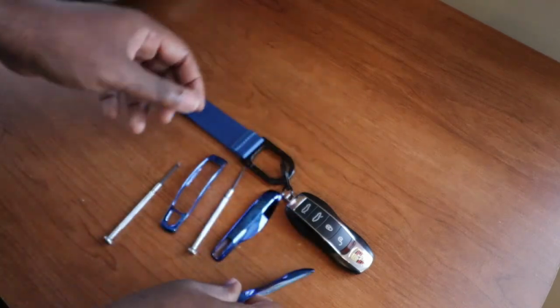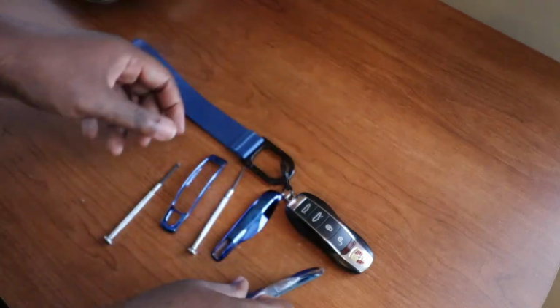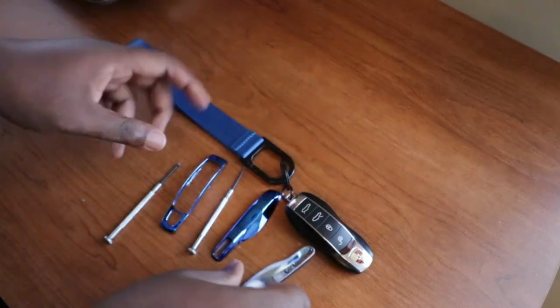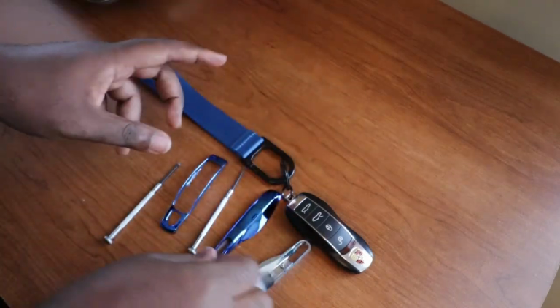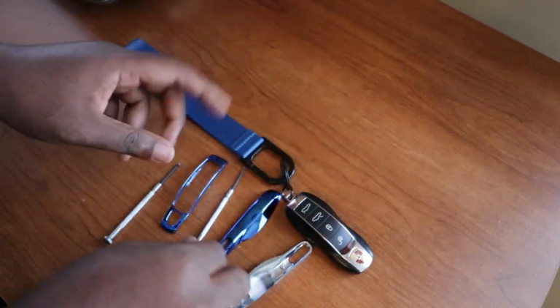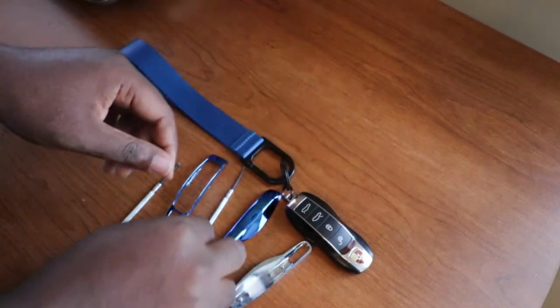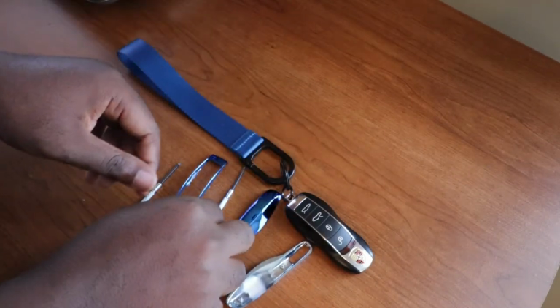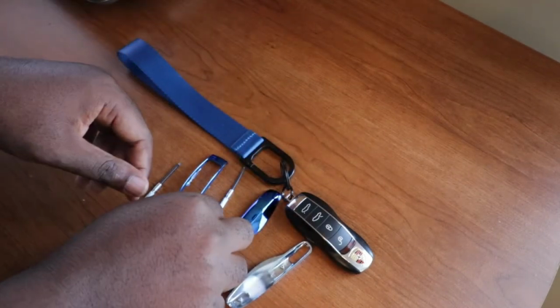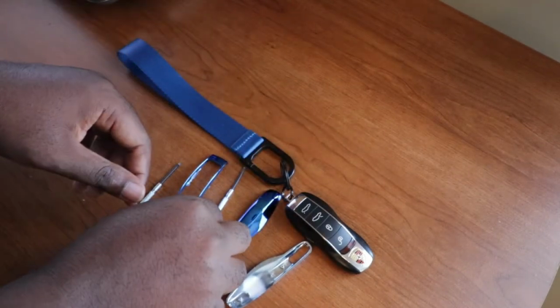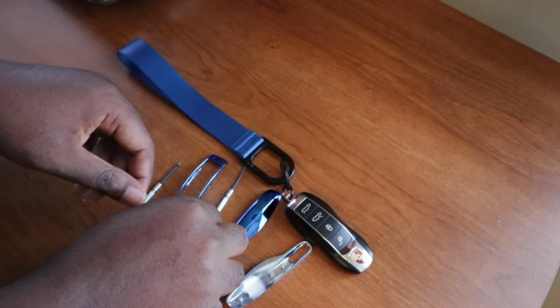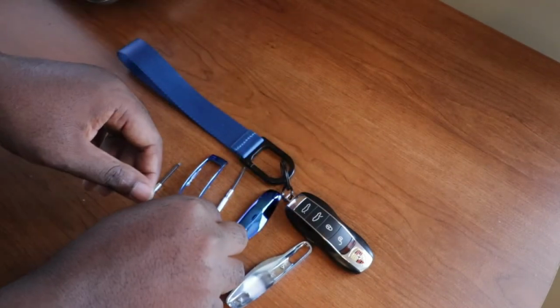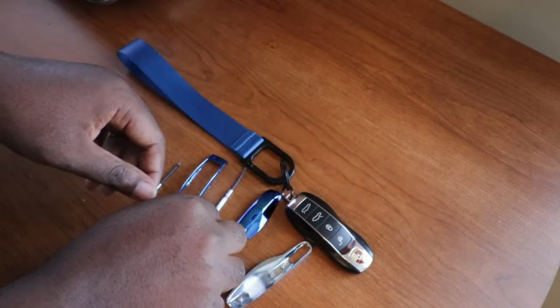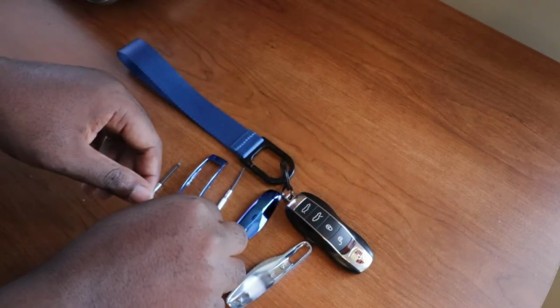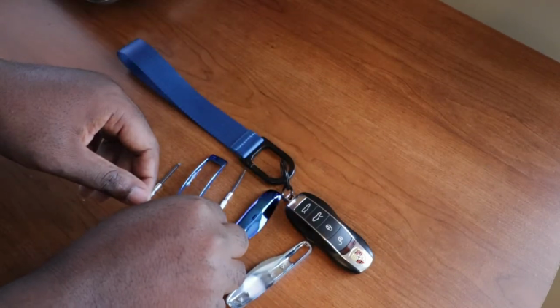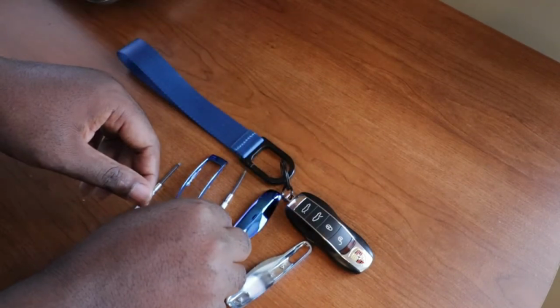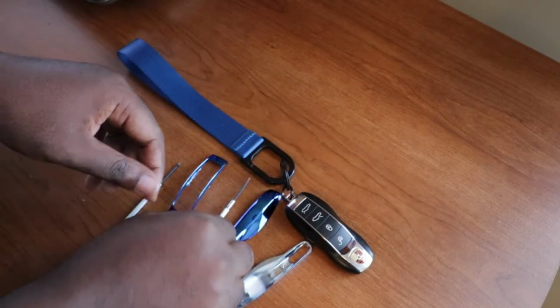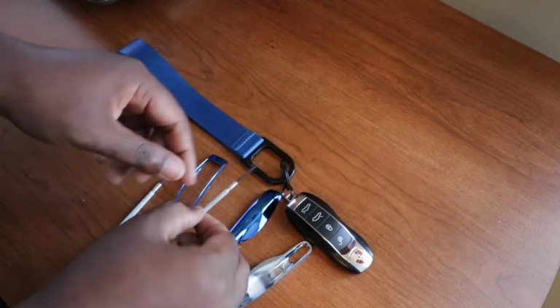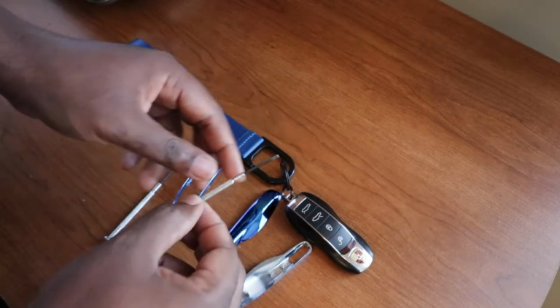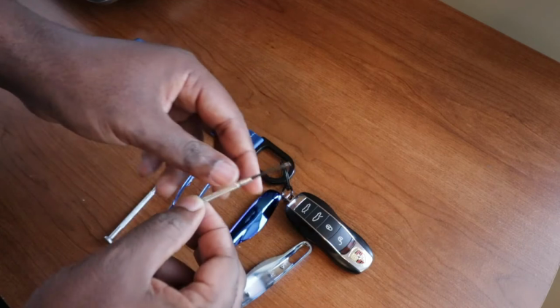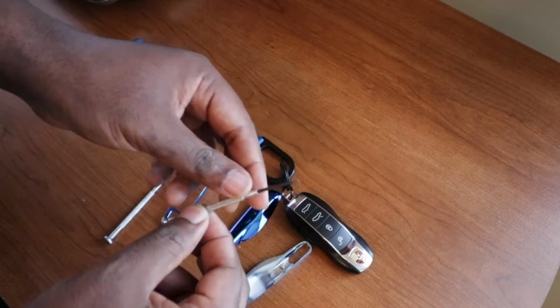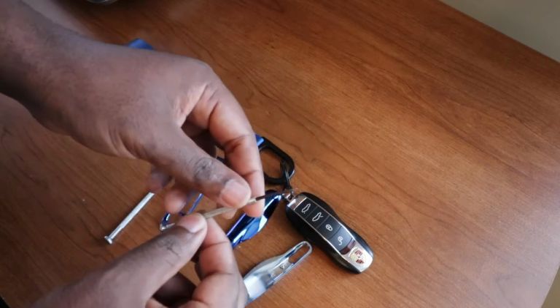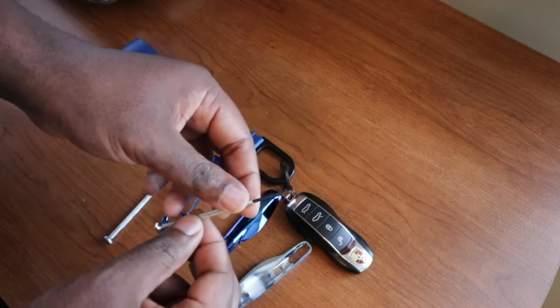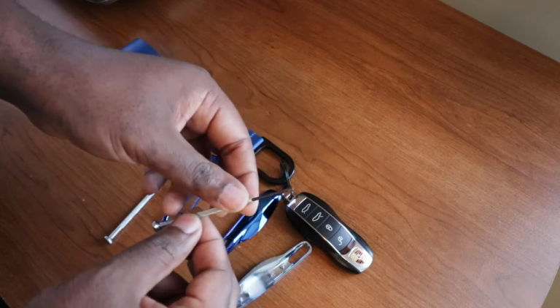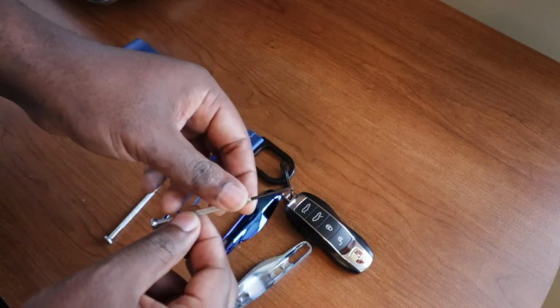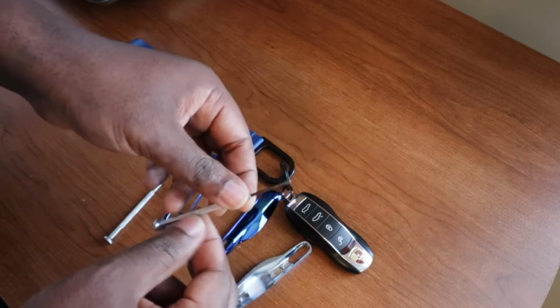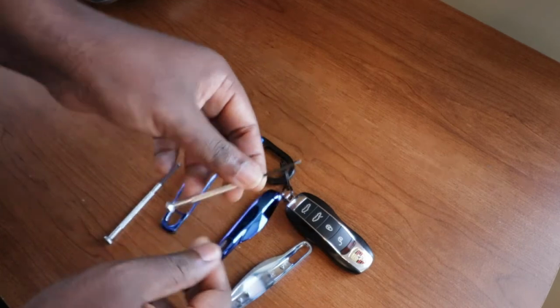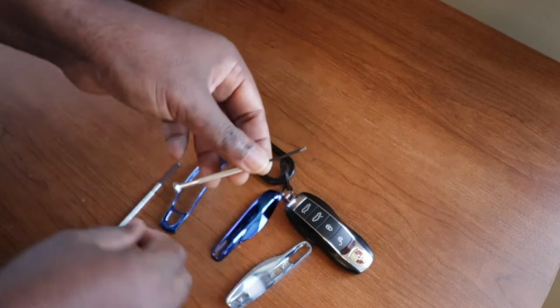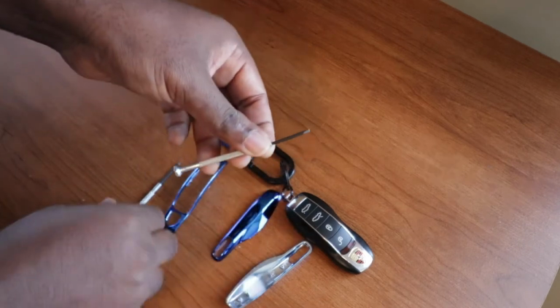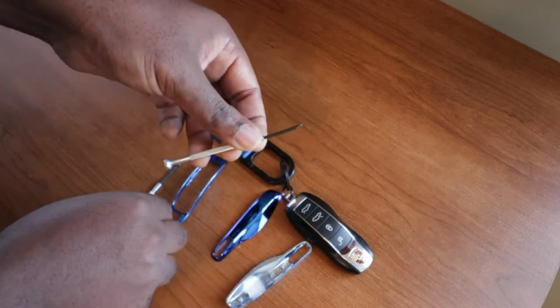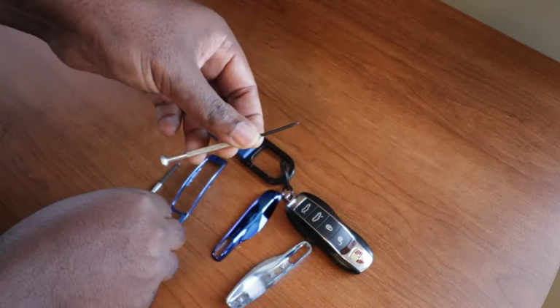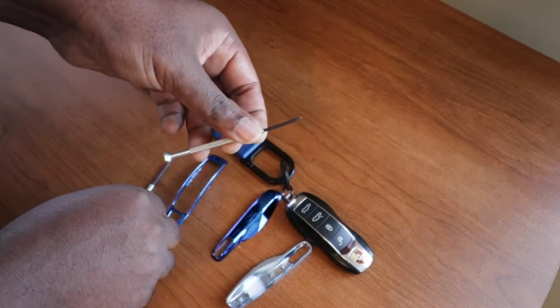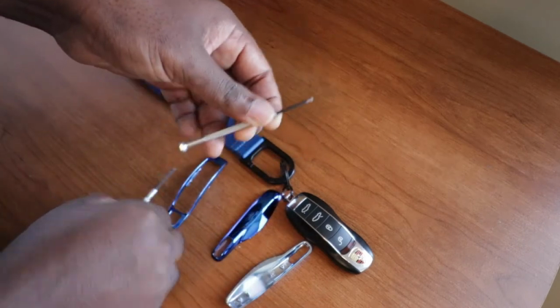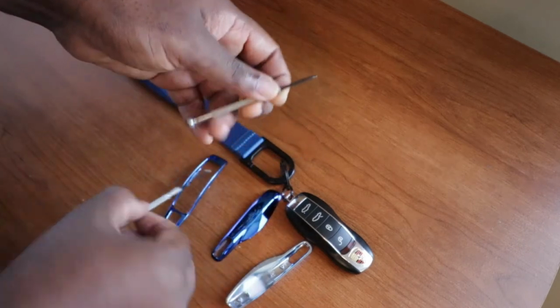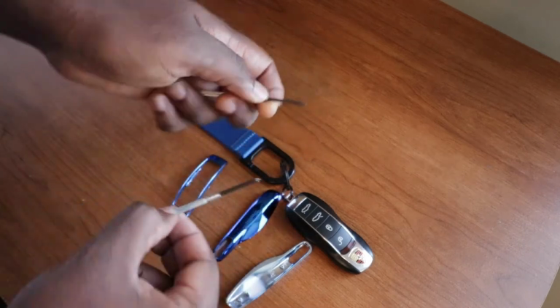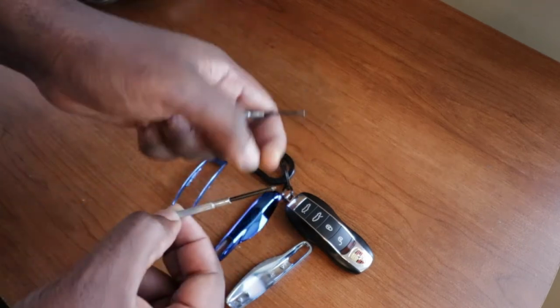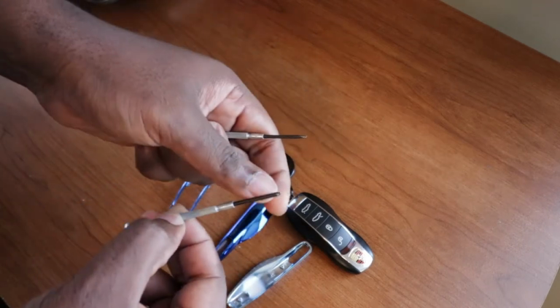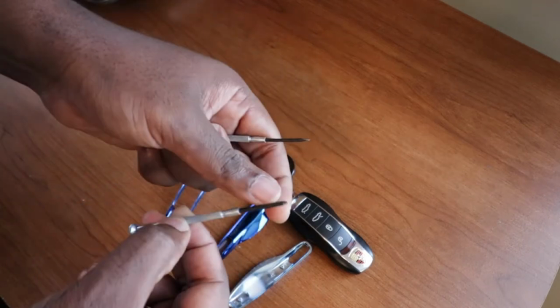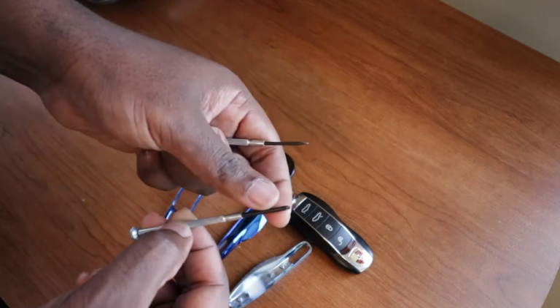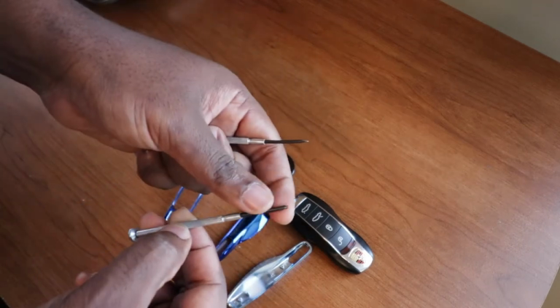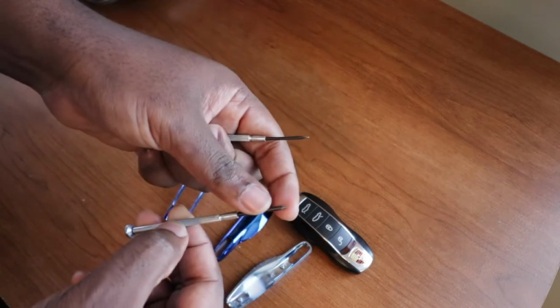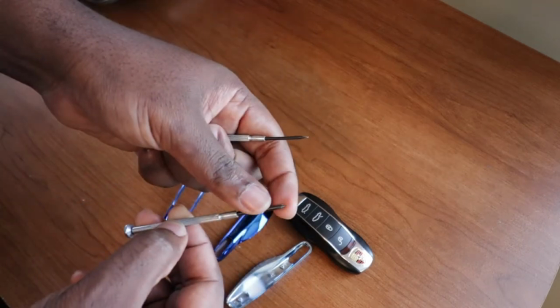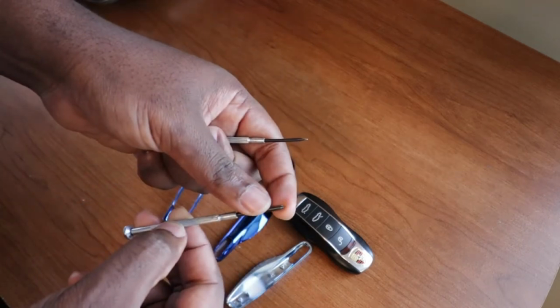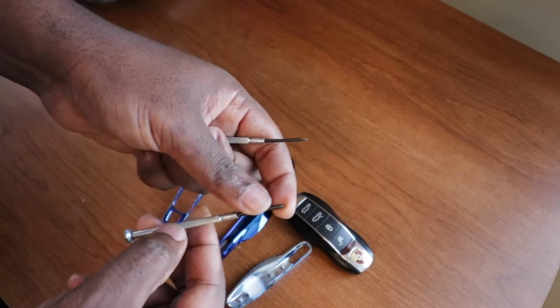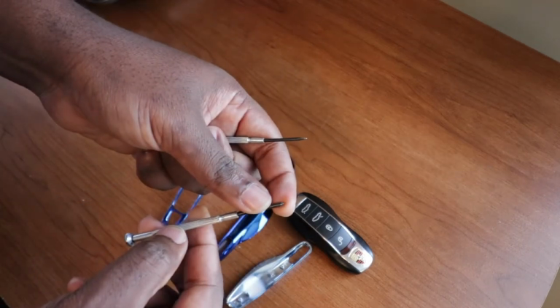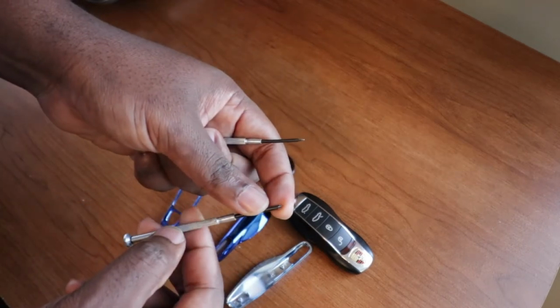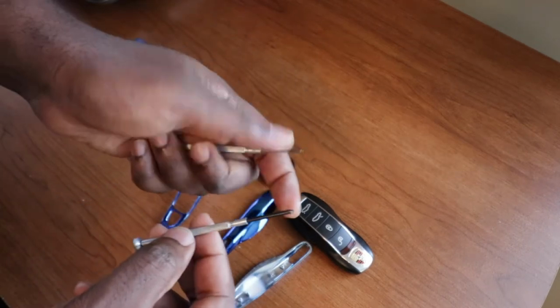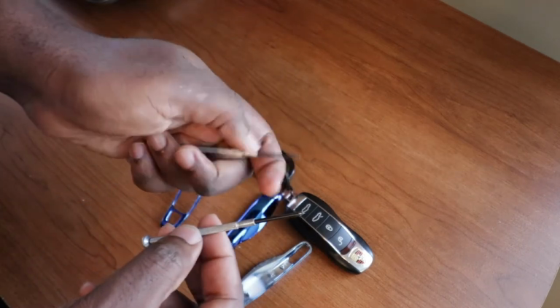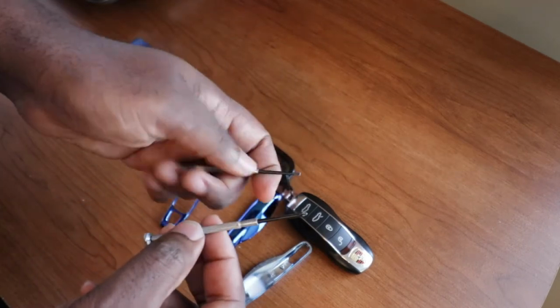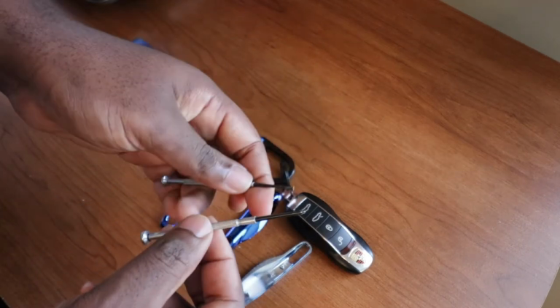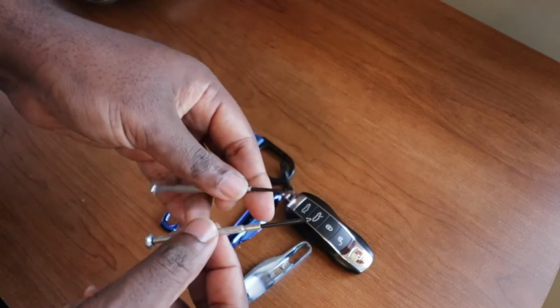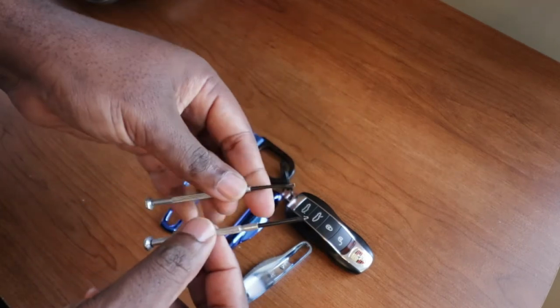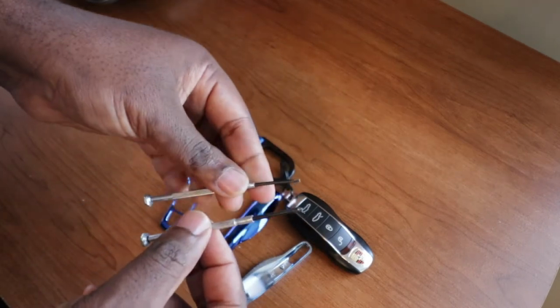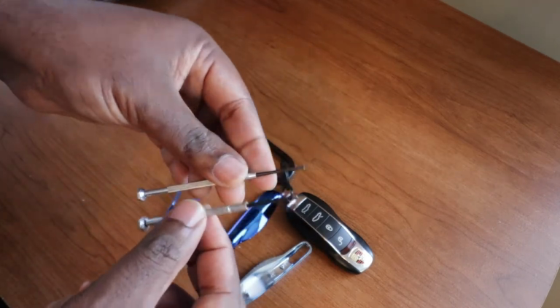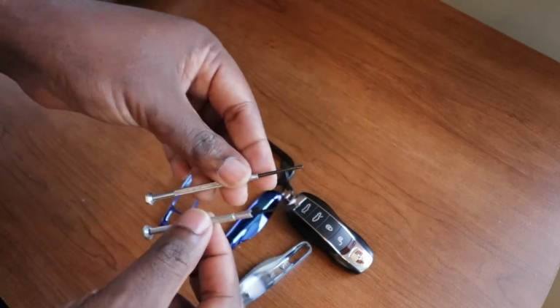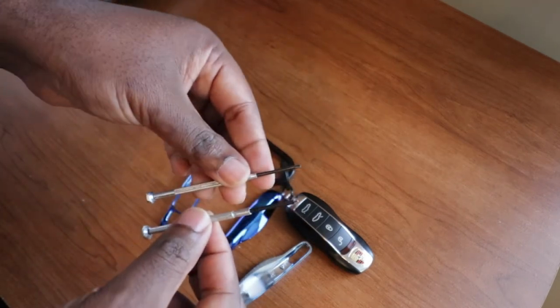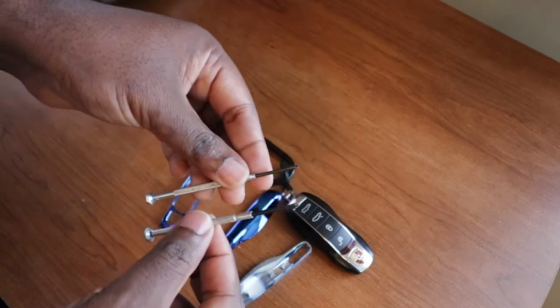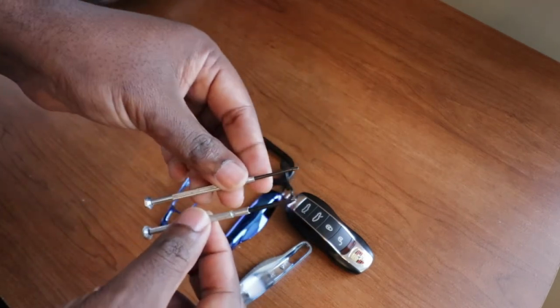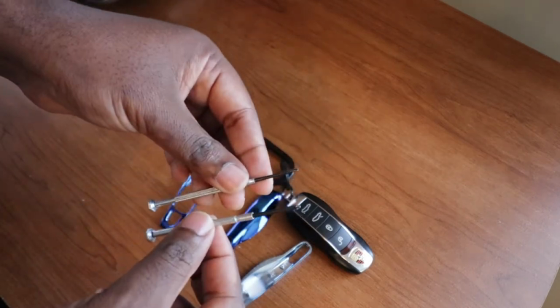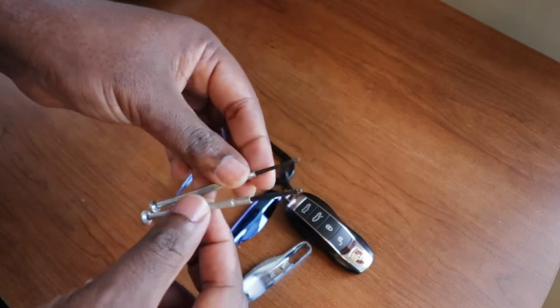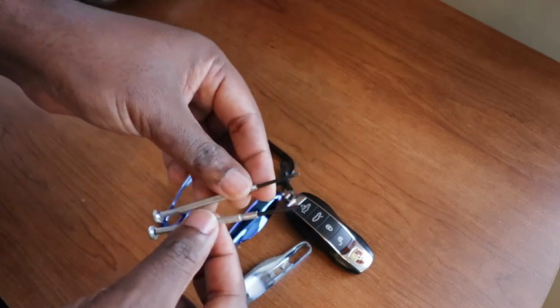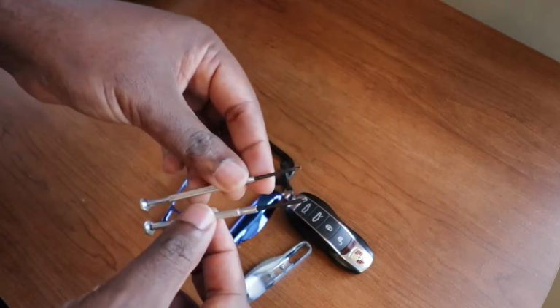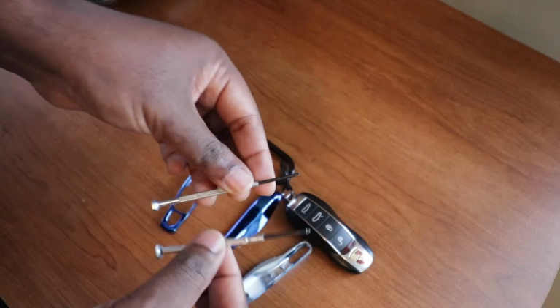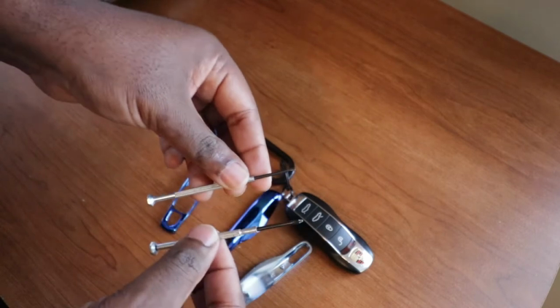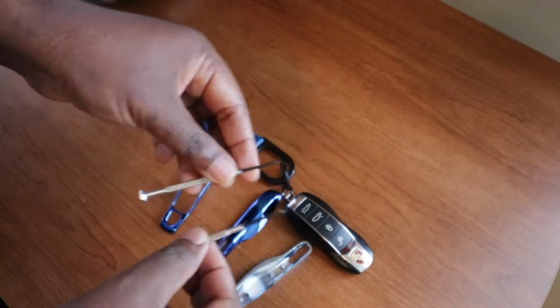Now, to complete this job, what you're going to need is a flathead screwdriver and a Phillips screwdriver, preferably small ones like these.